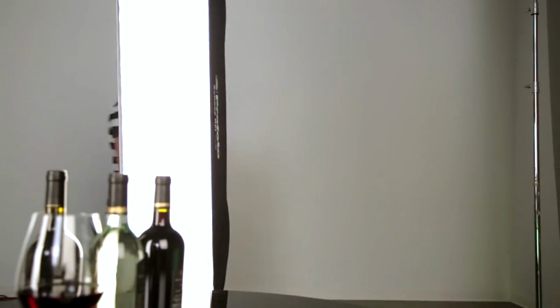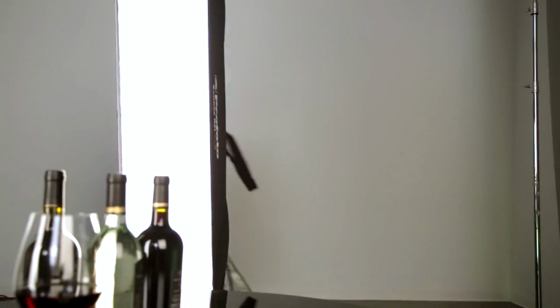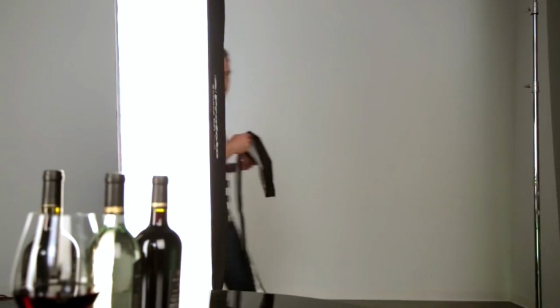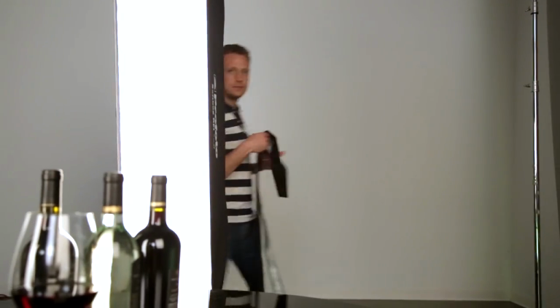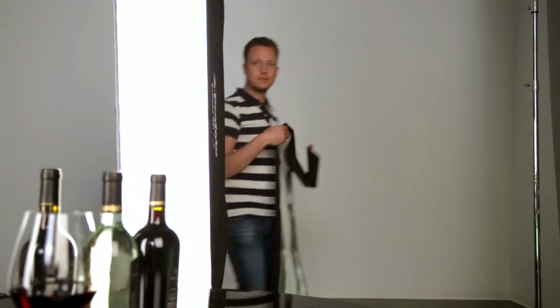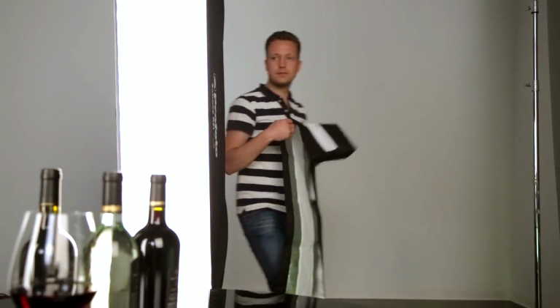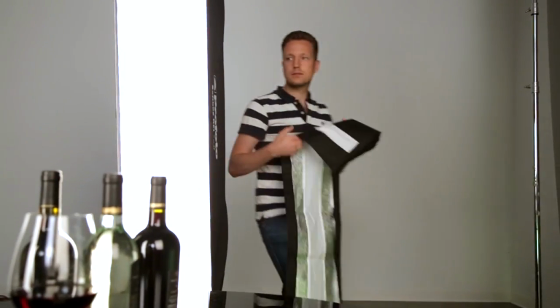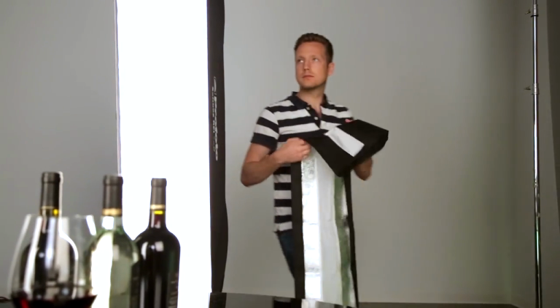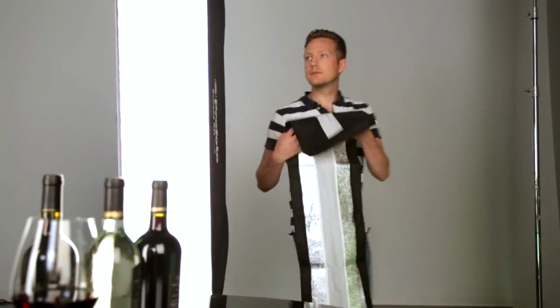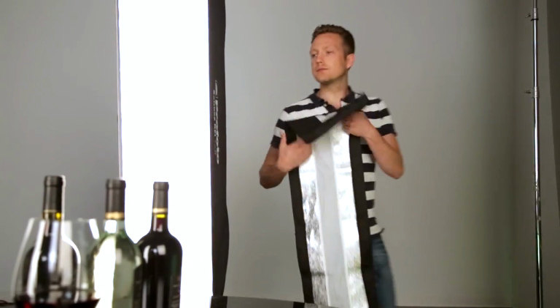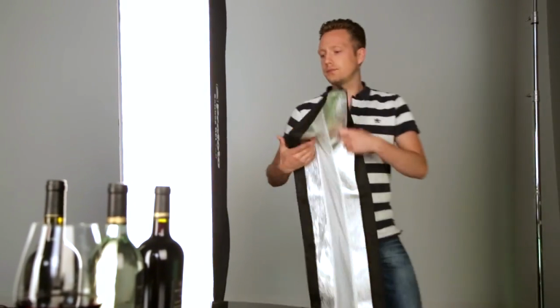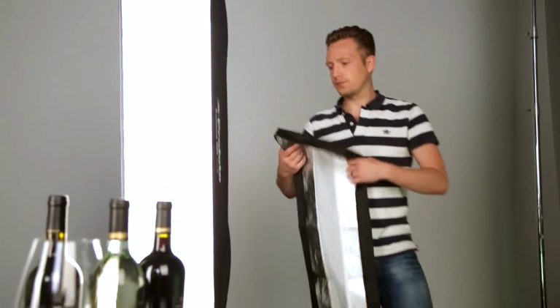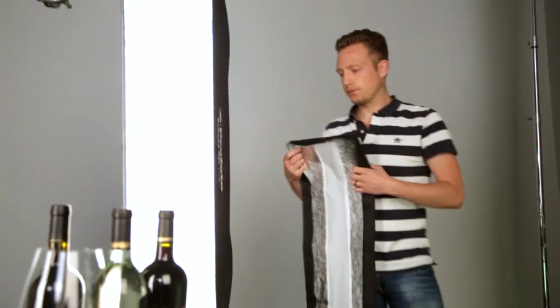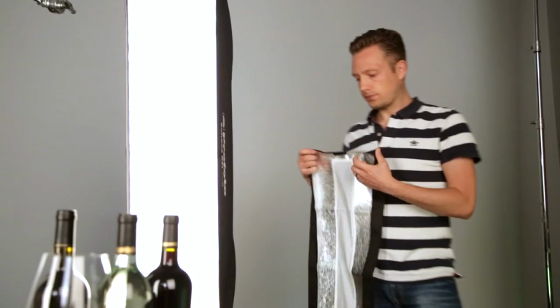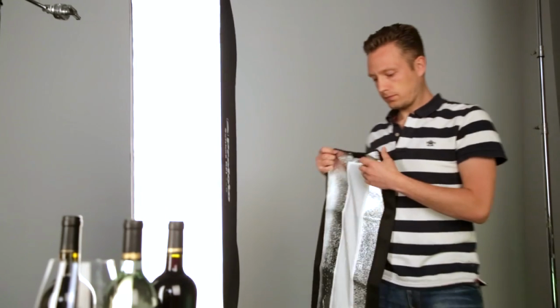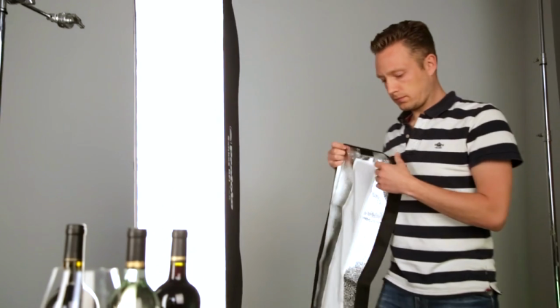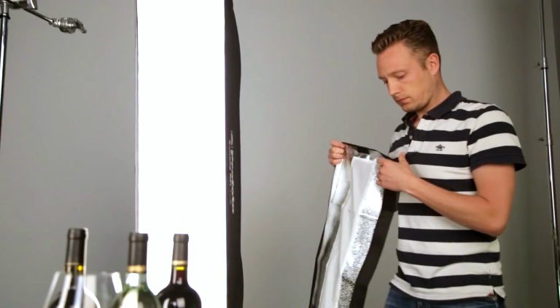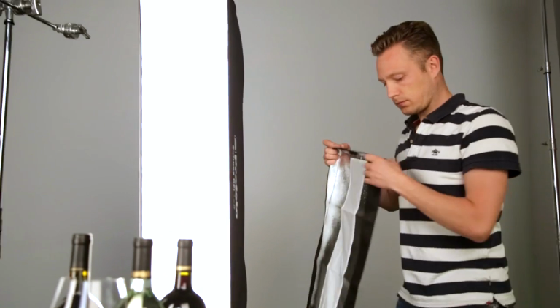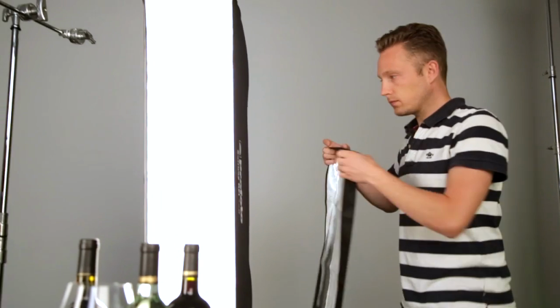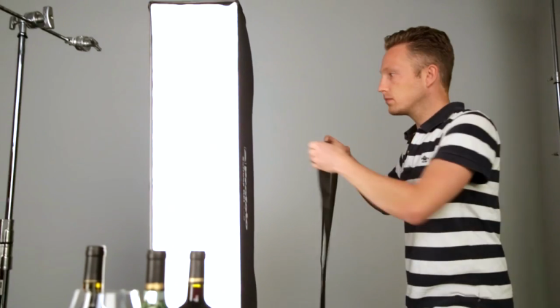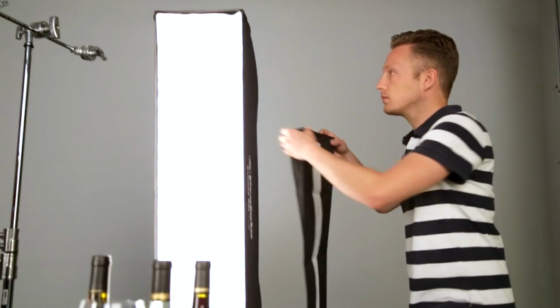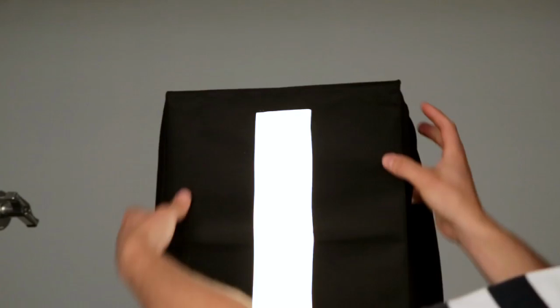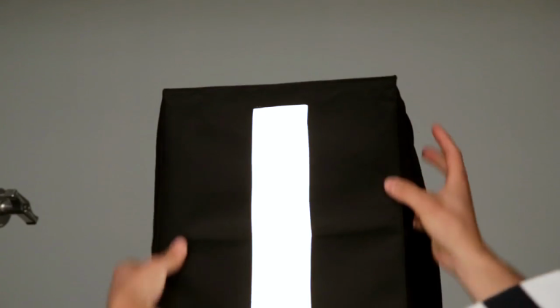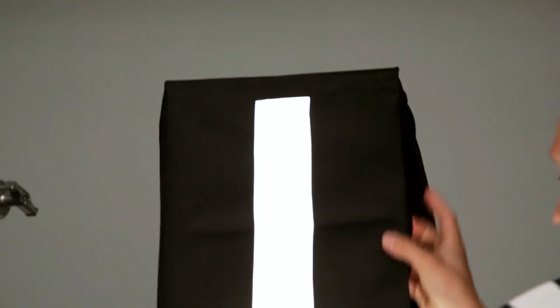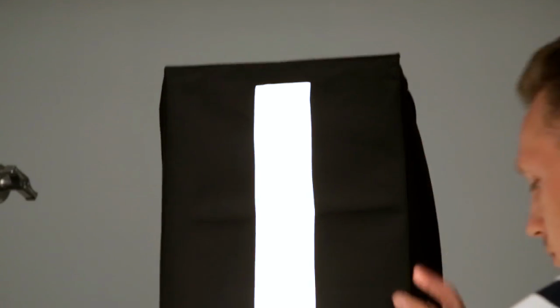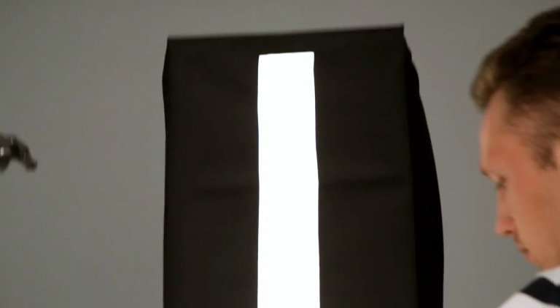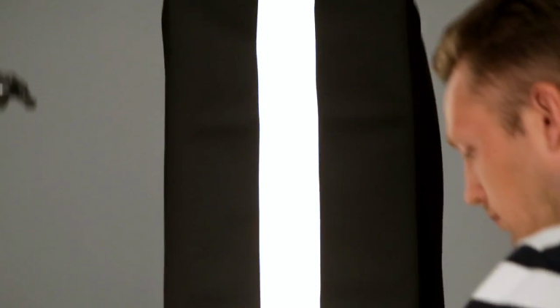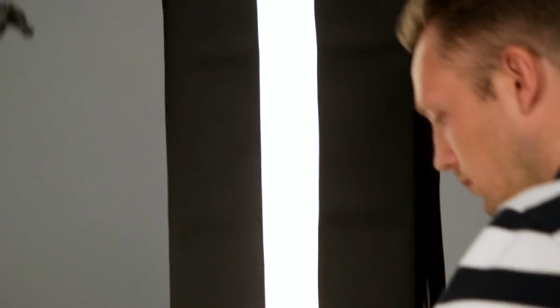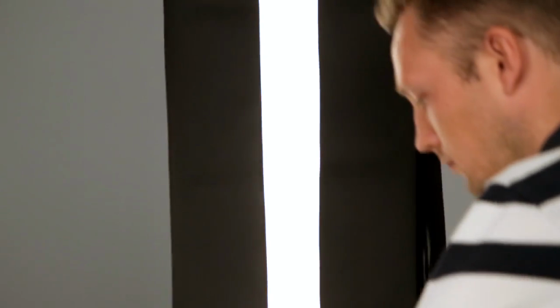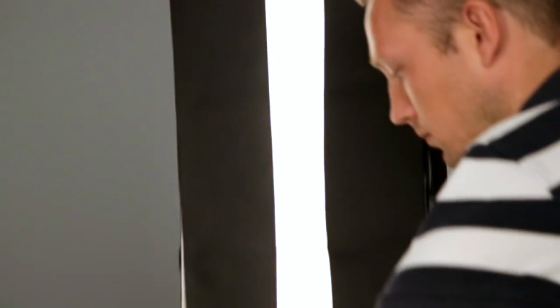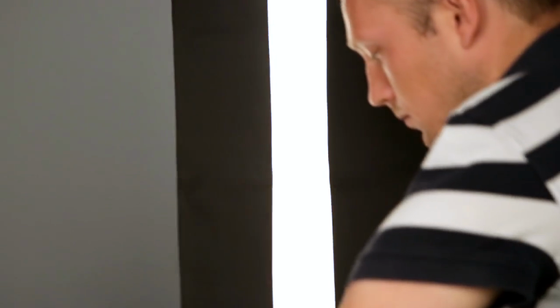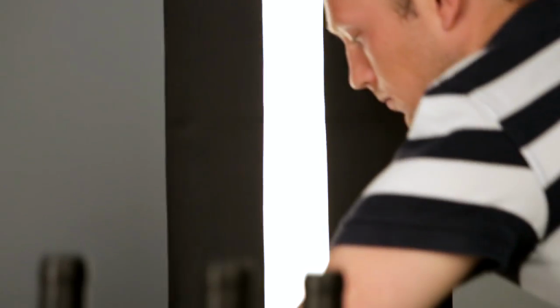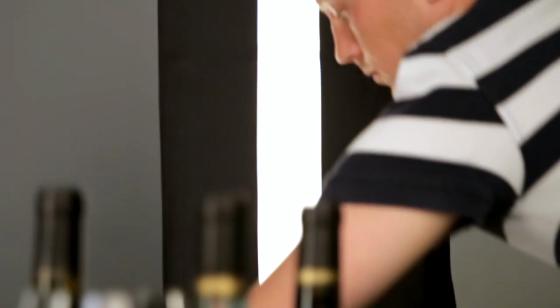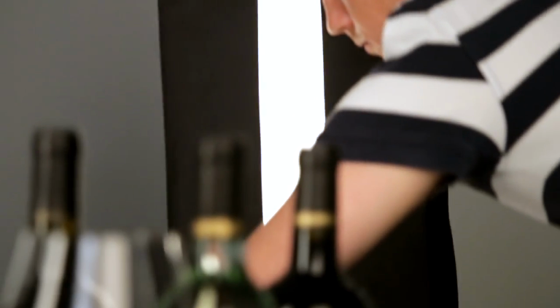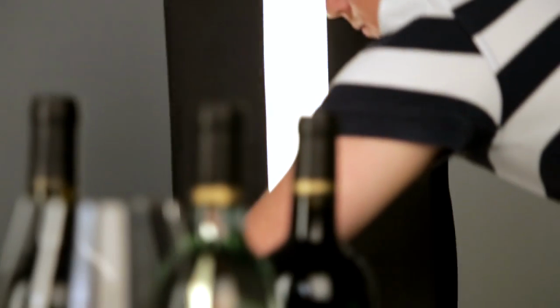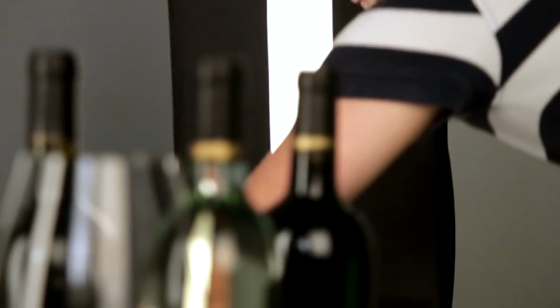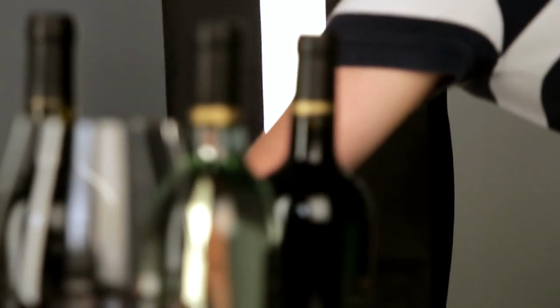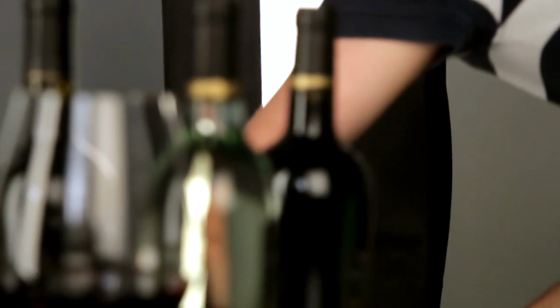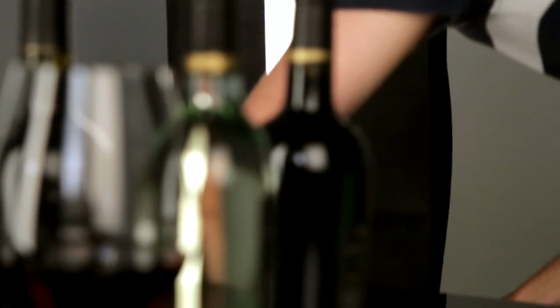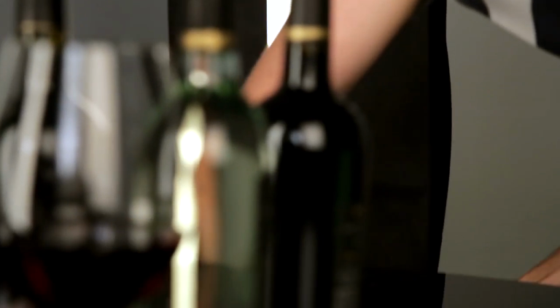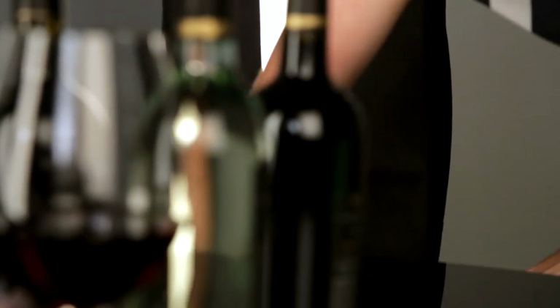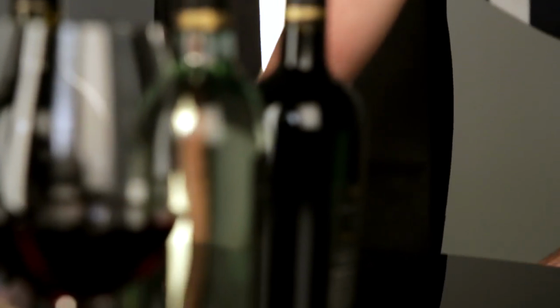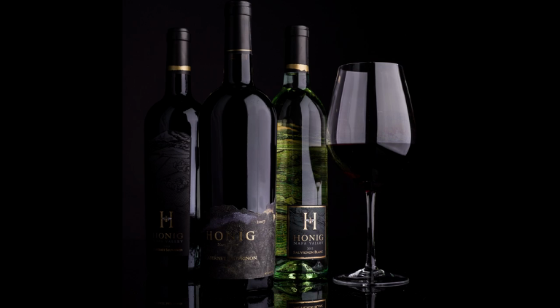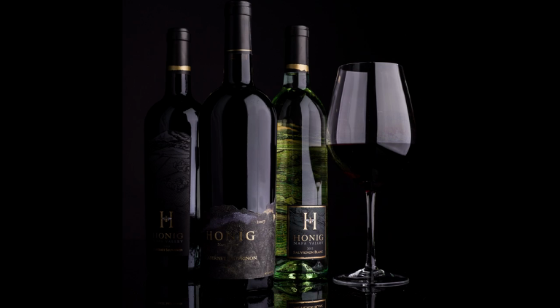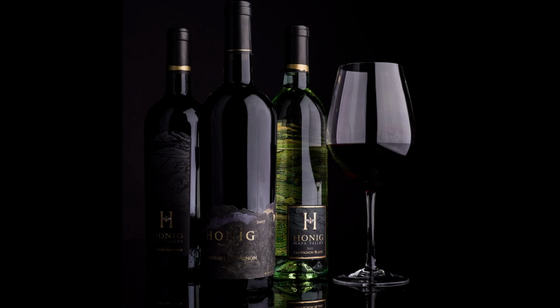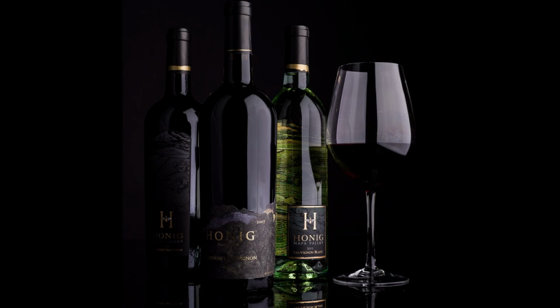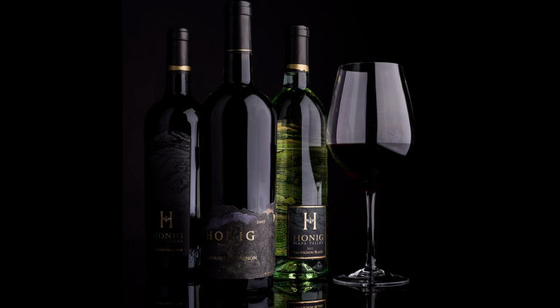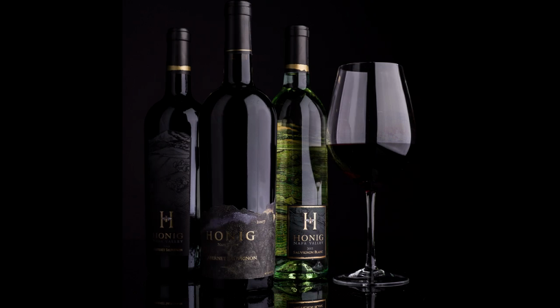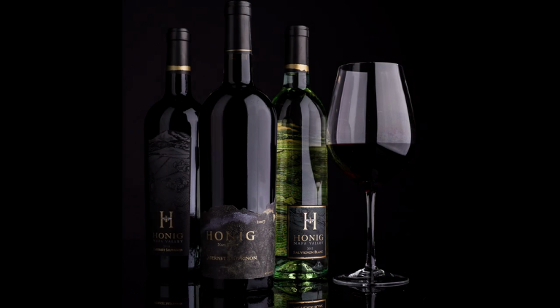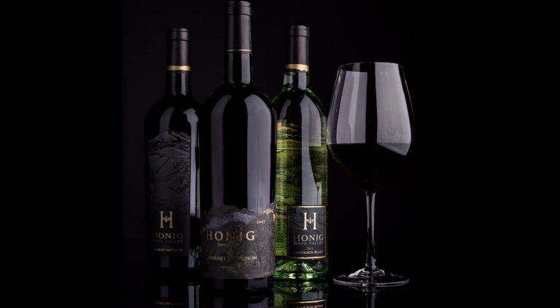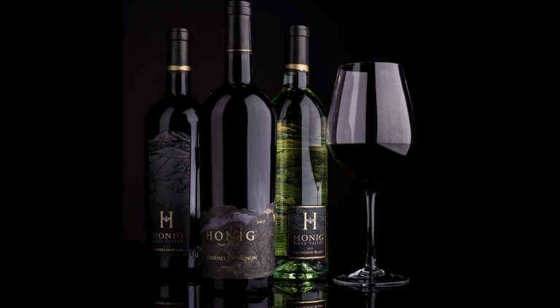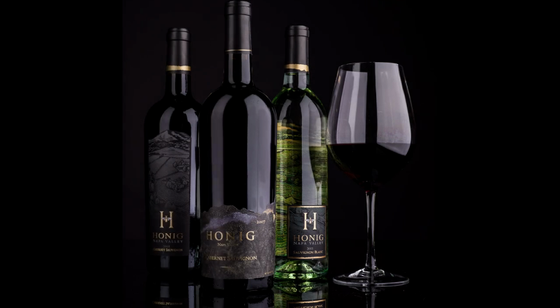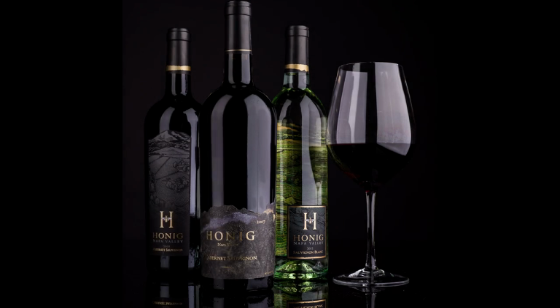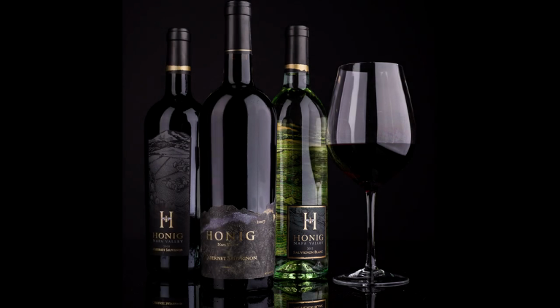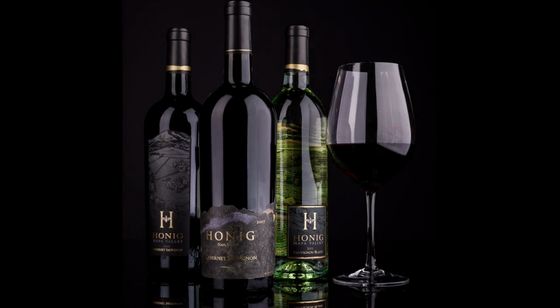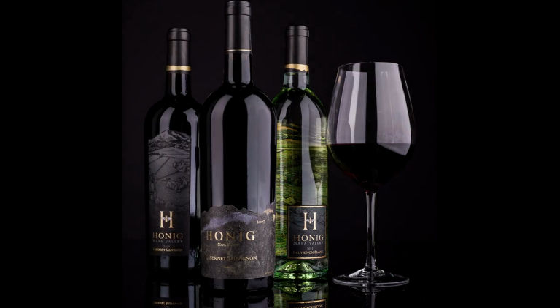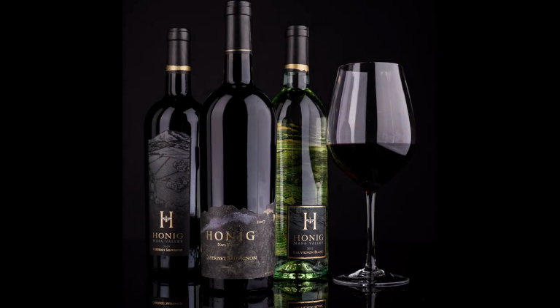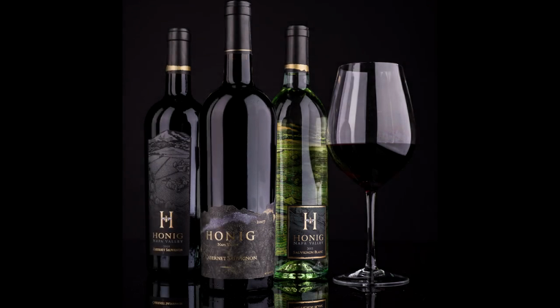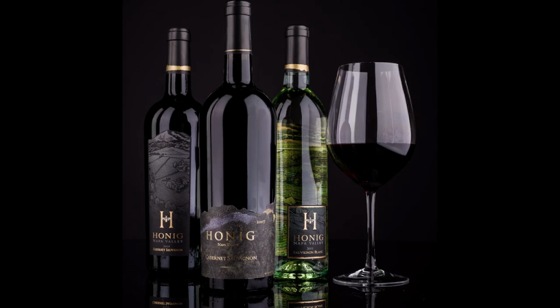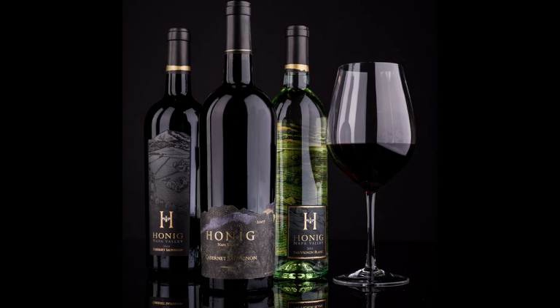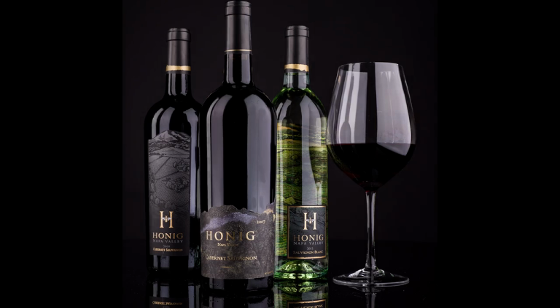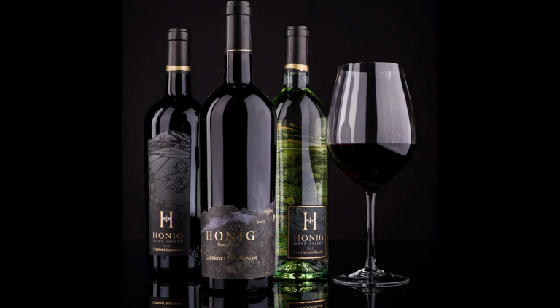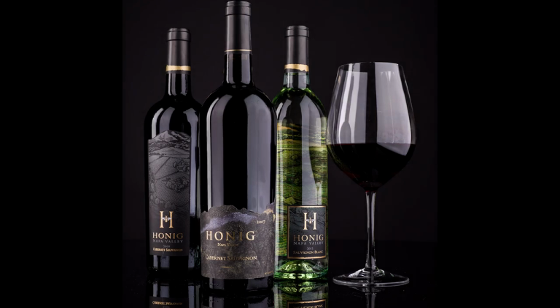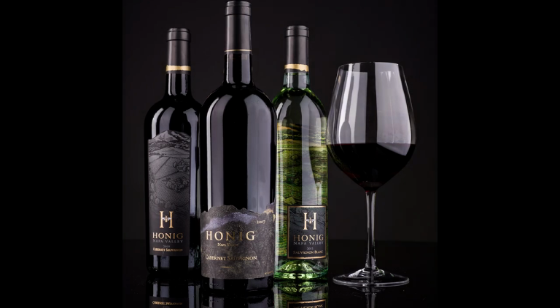And with the optional strip mask attached, the RFI strips were ideal for controlling the highlights on these wine bottles.